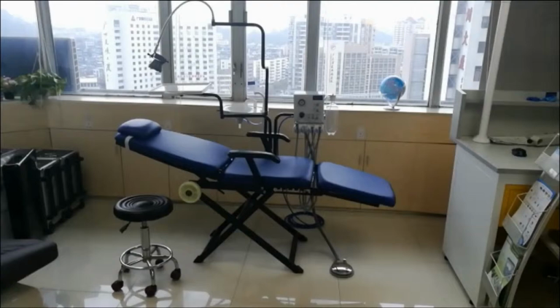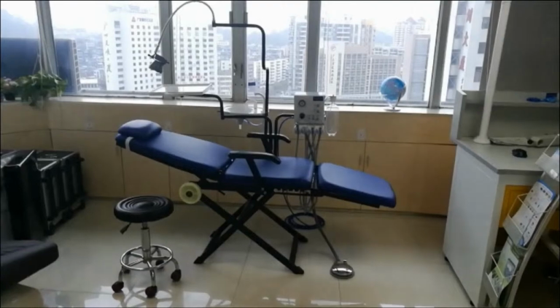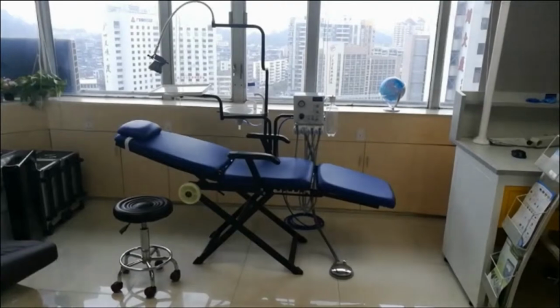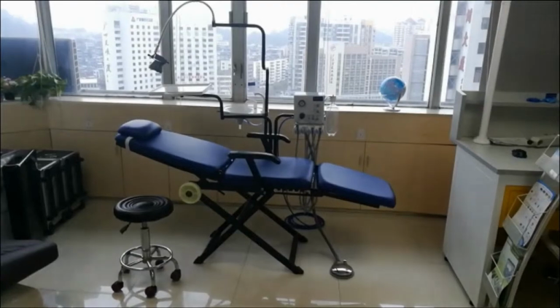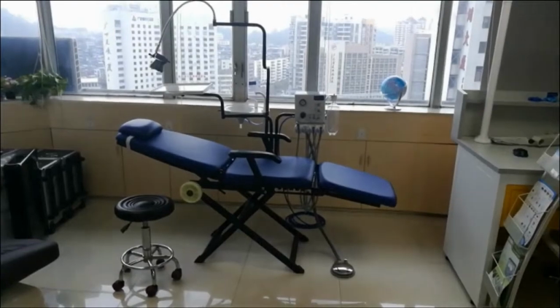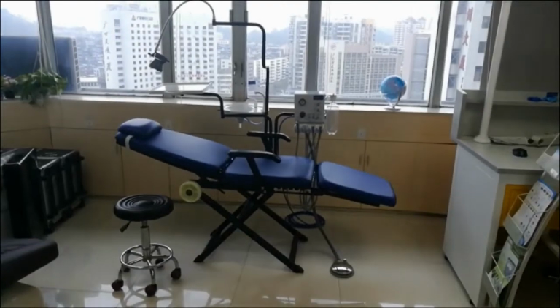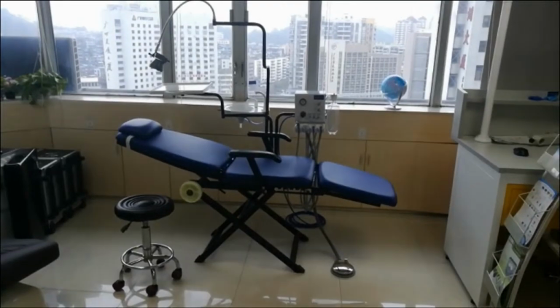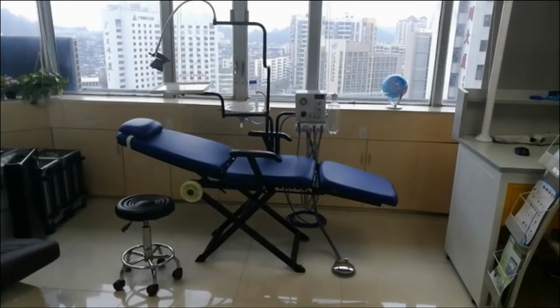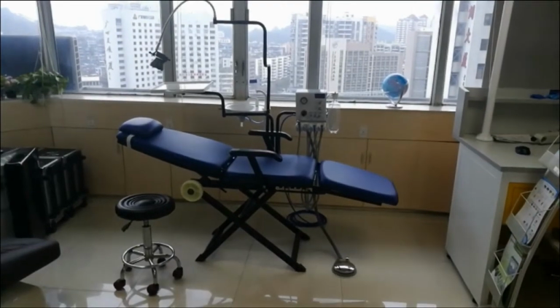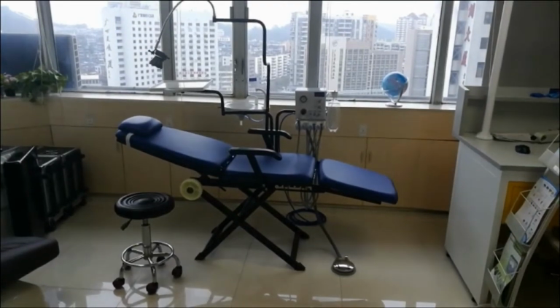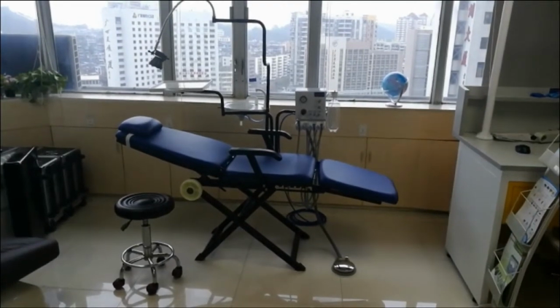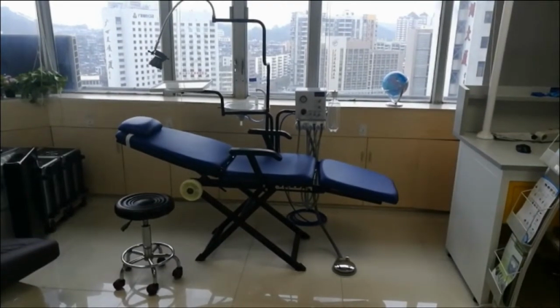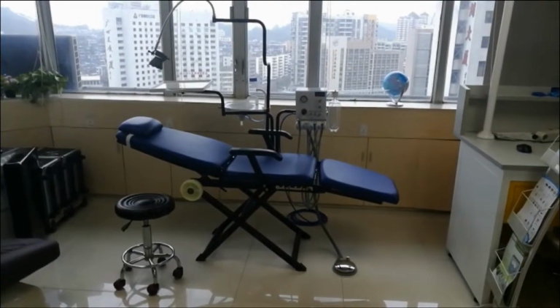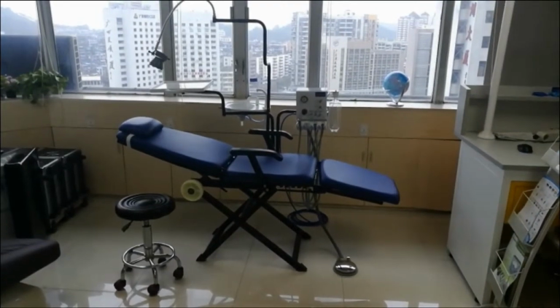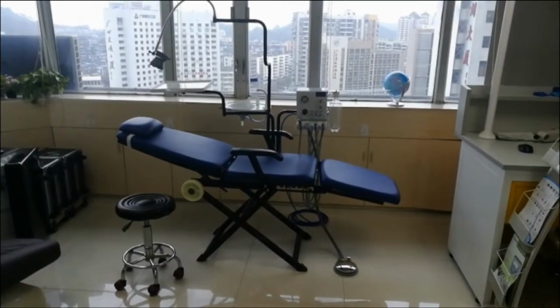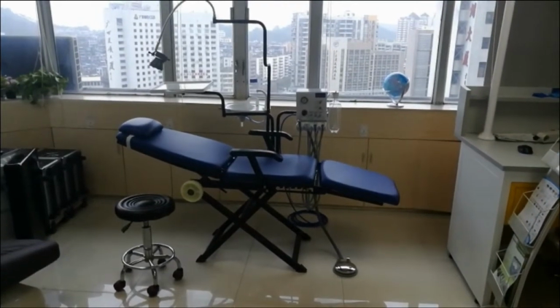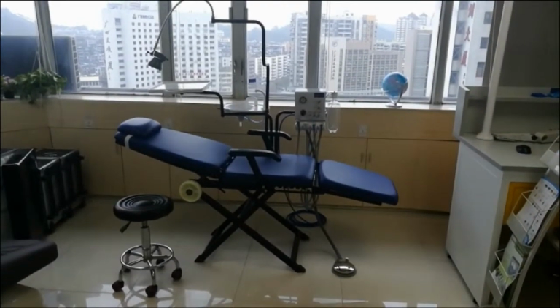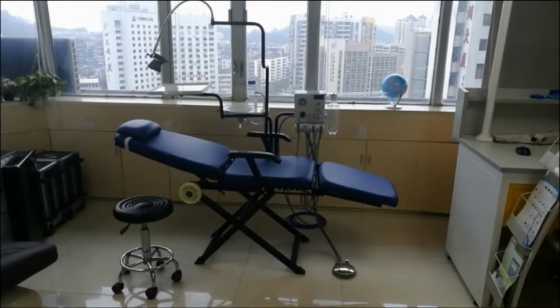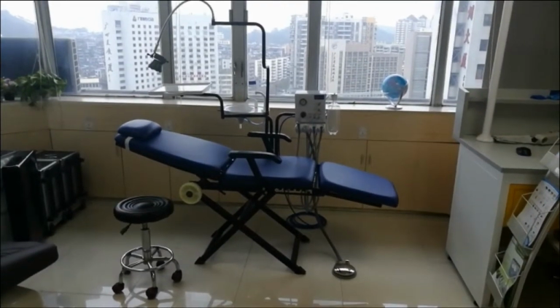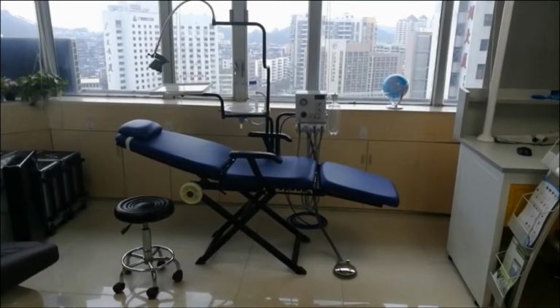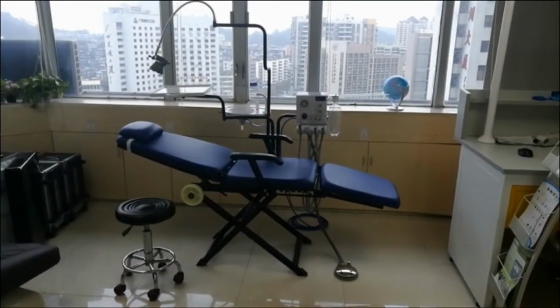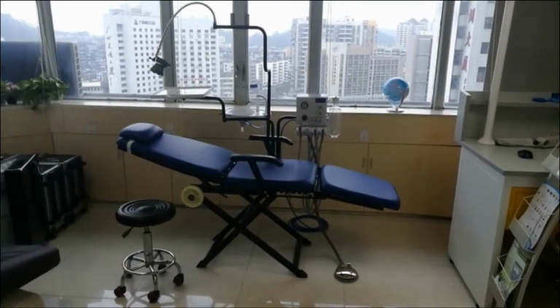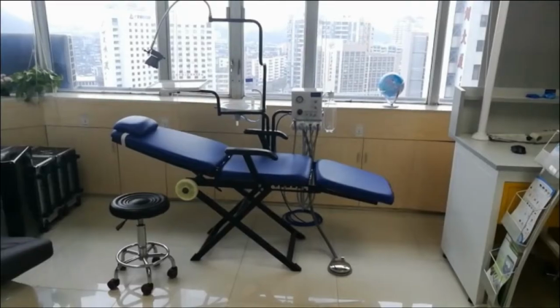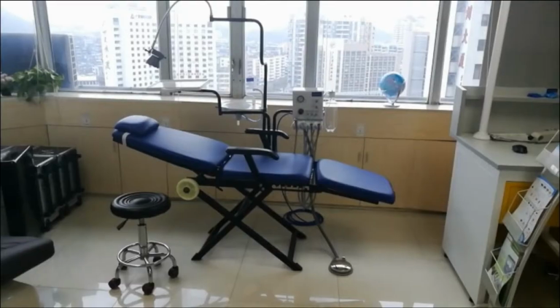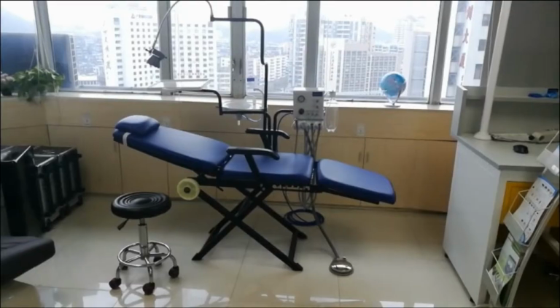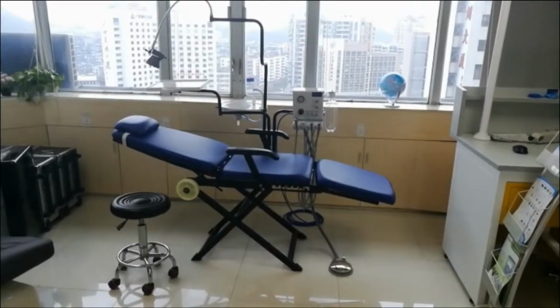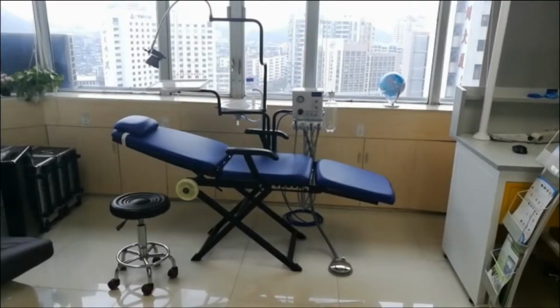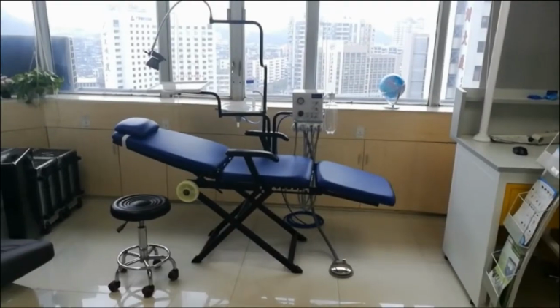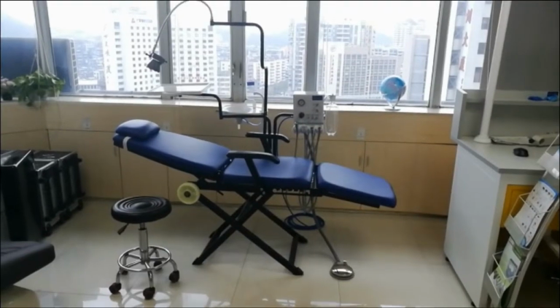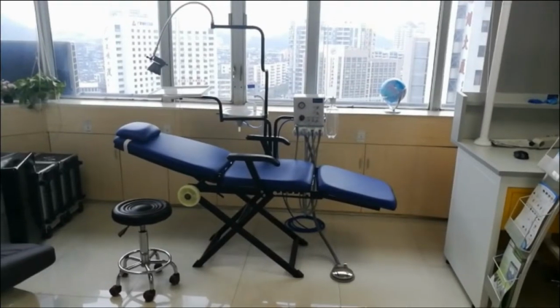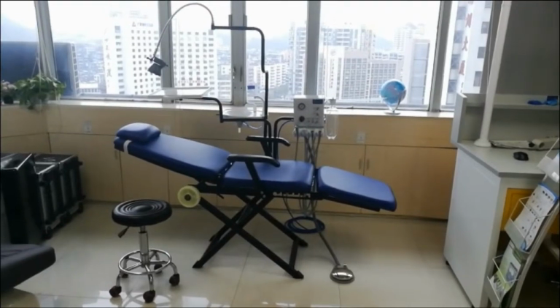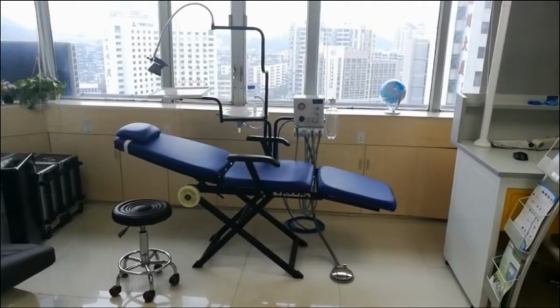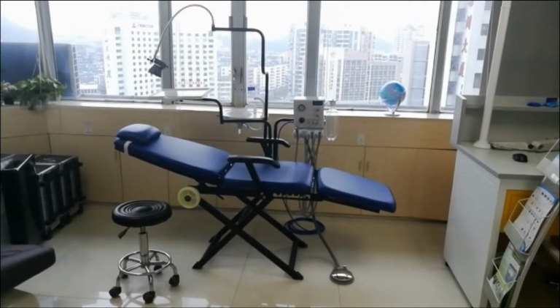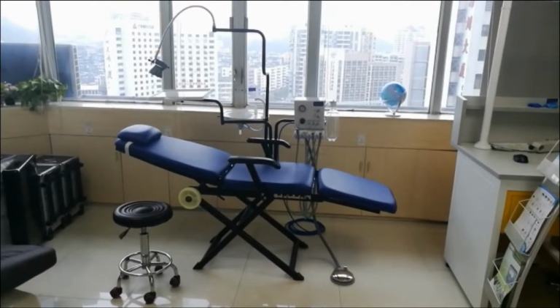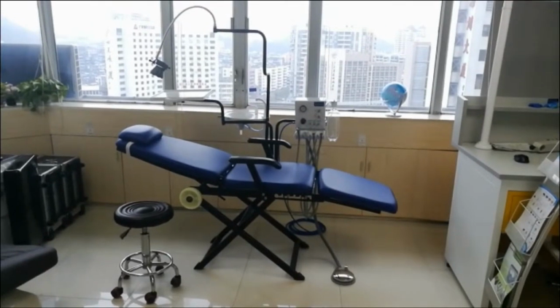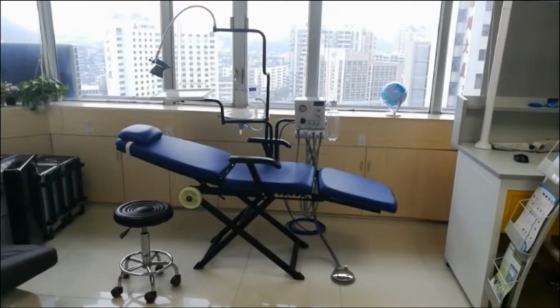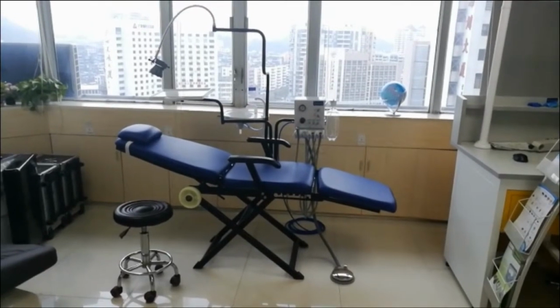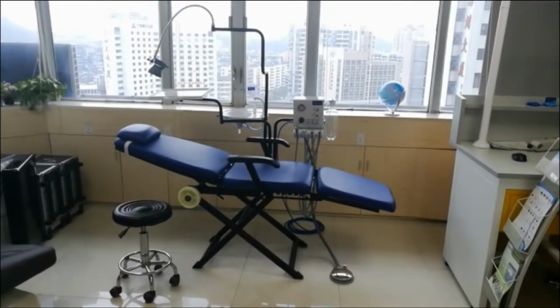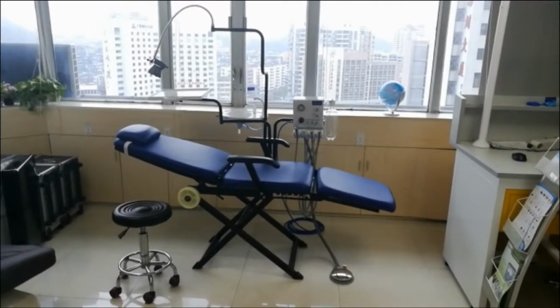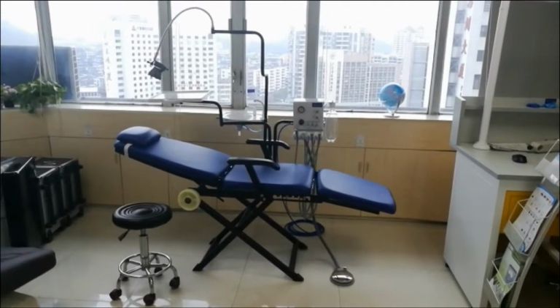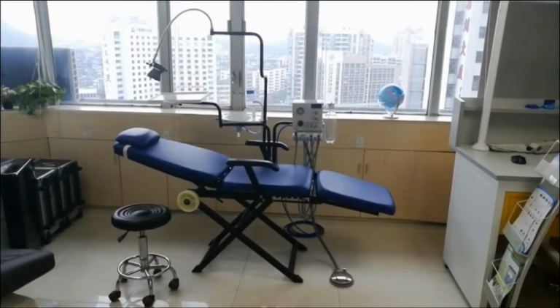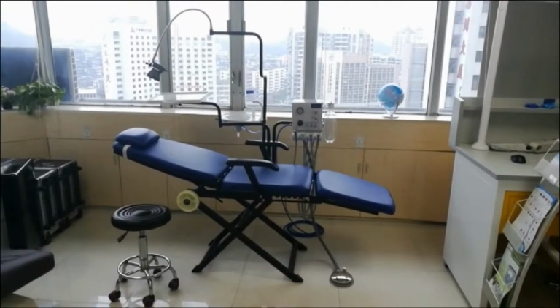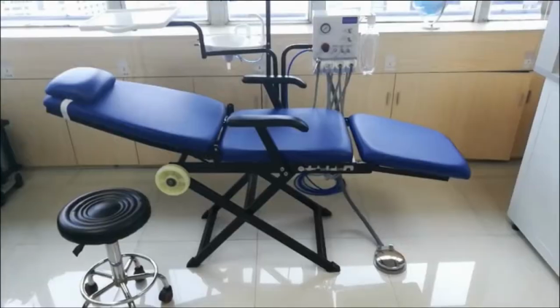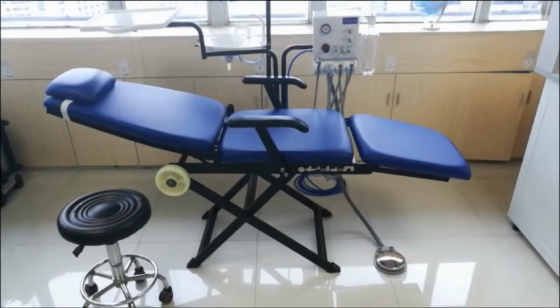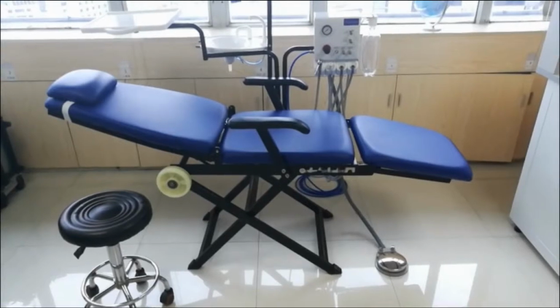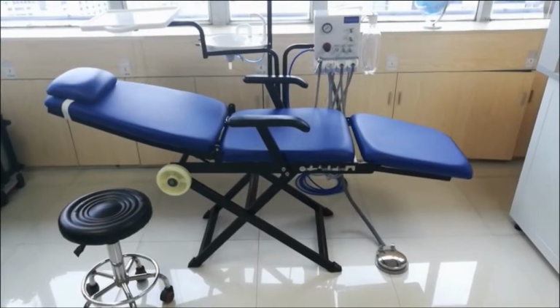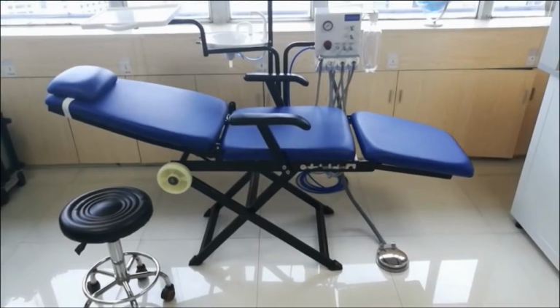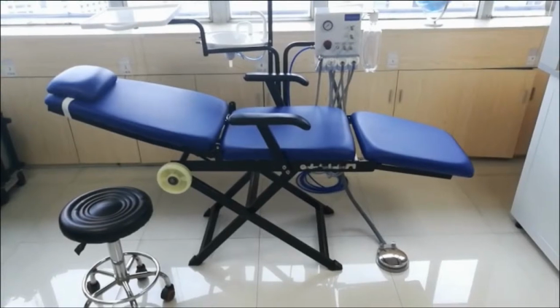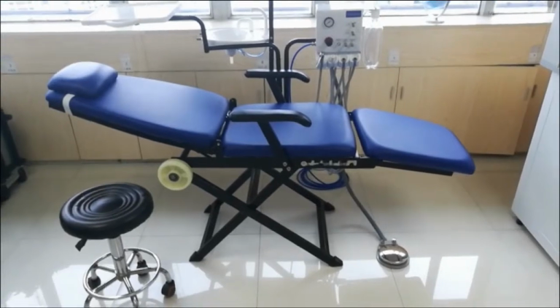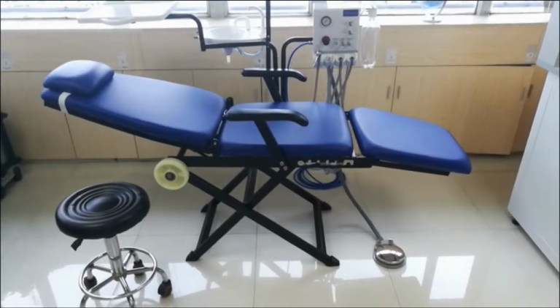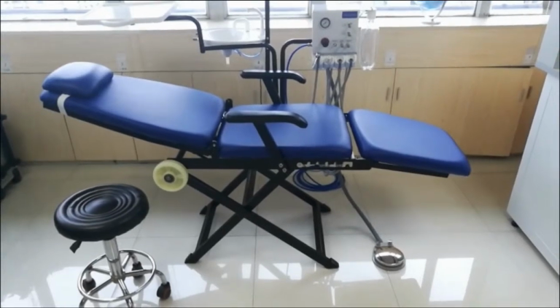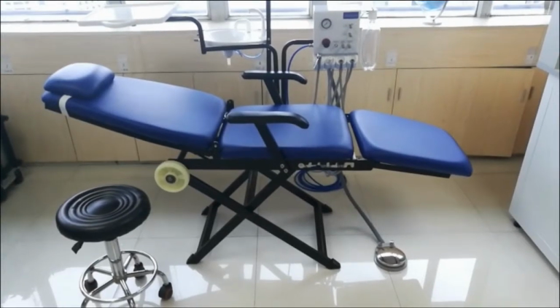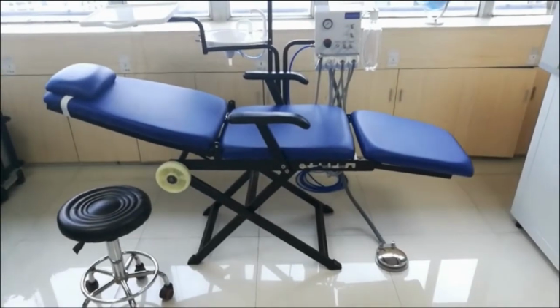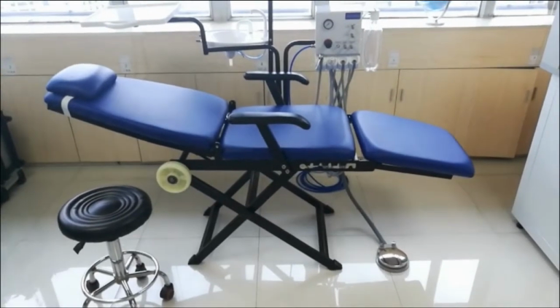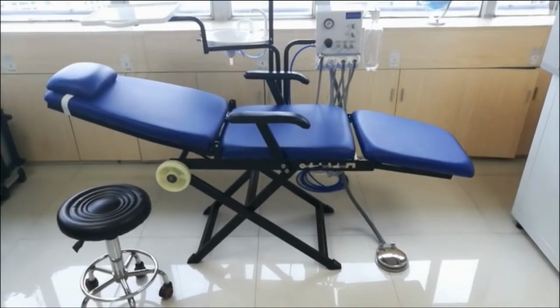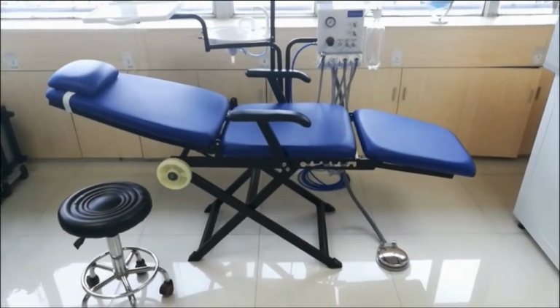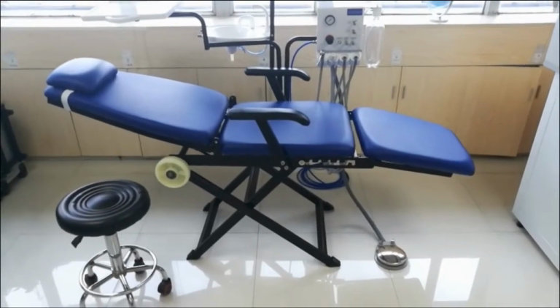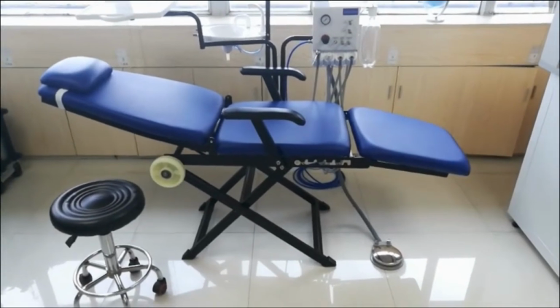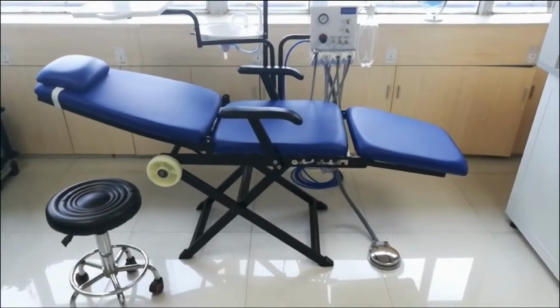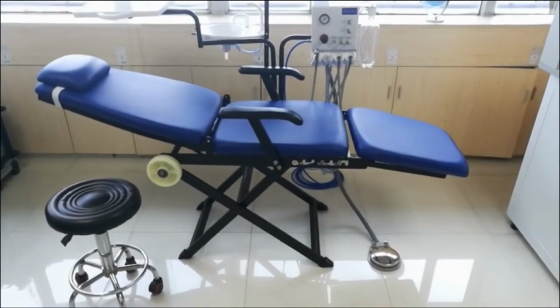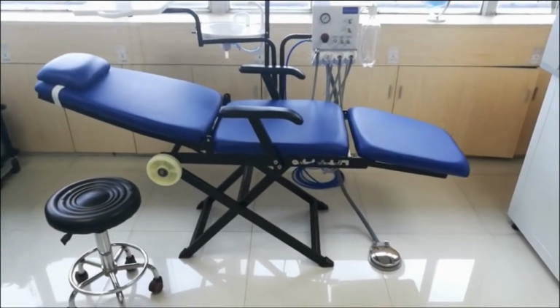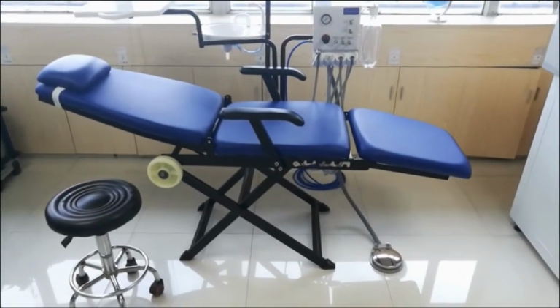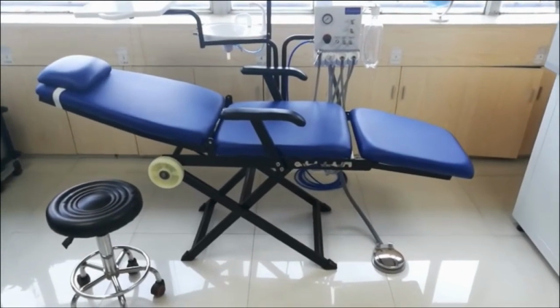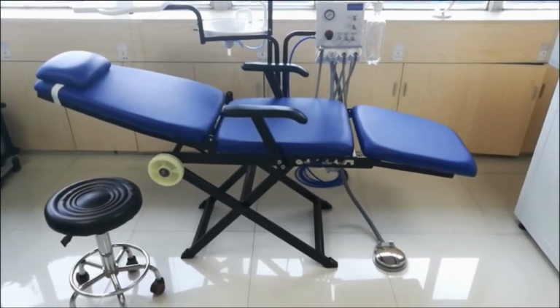Hello, this is Lin Chen Dental. This is our portable chair. Let's come to see the details.